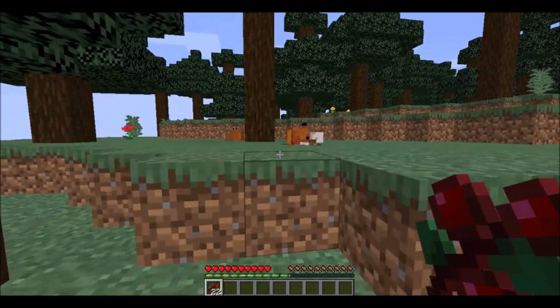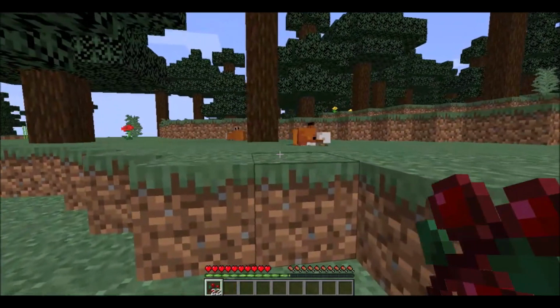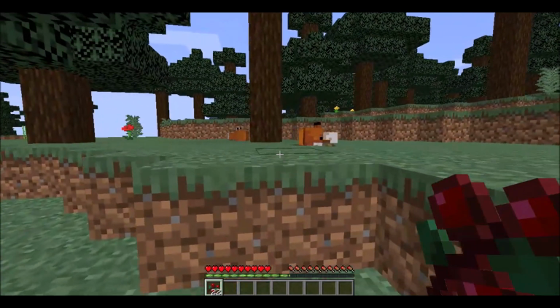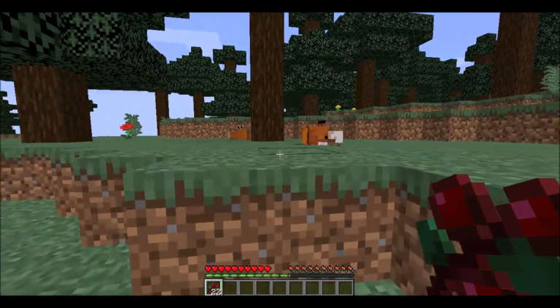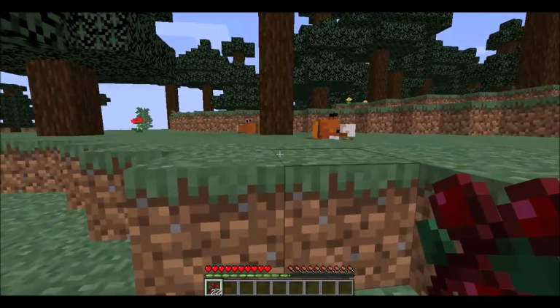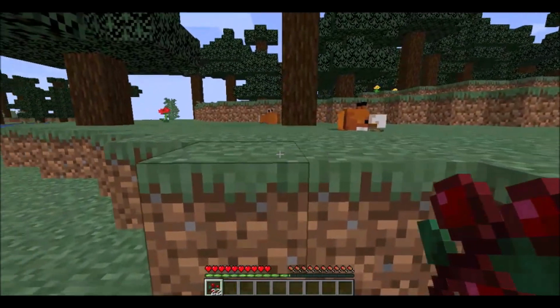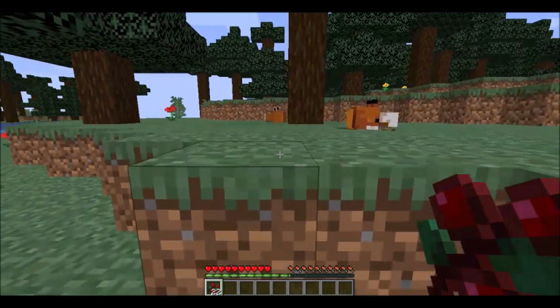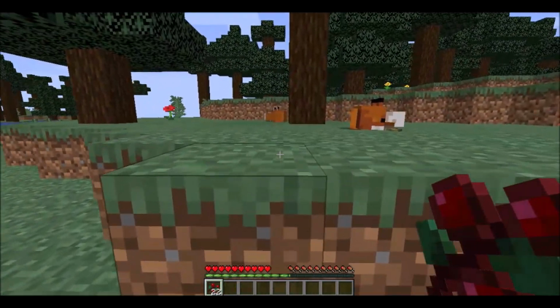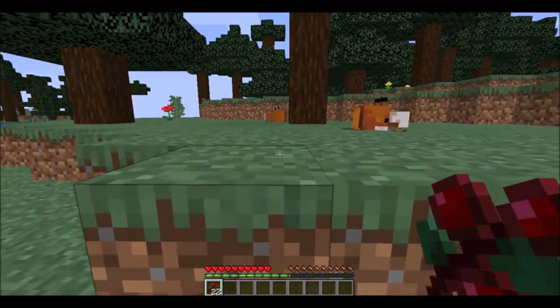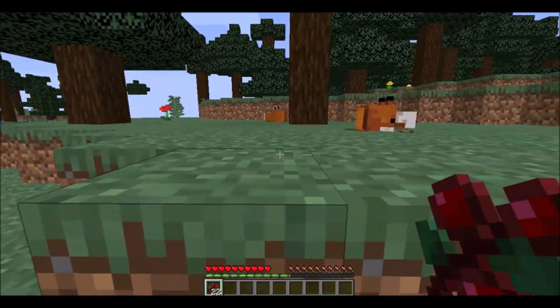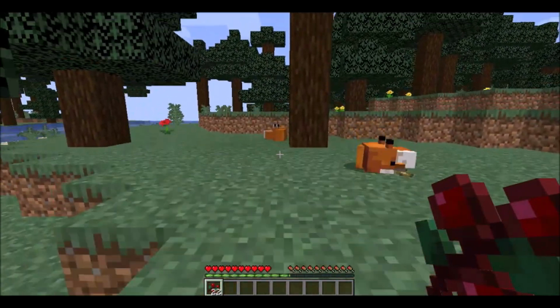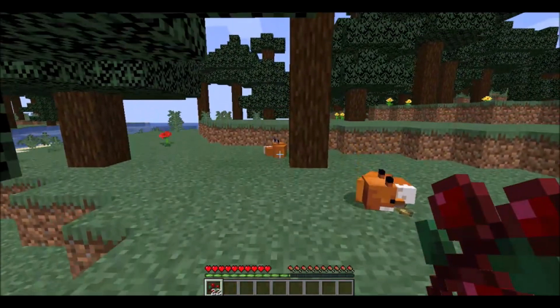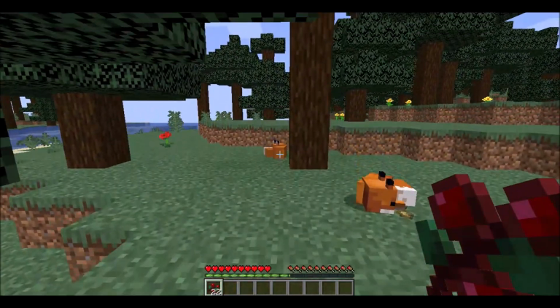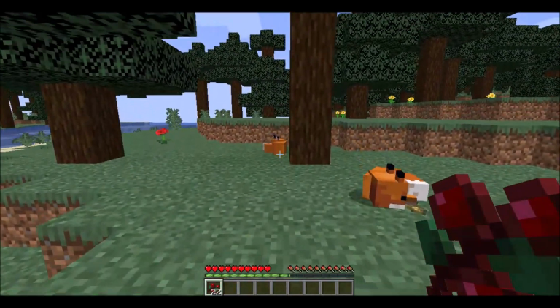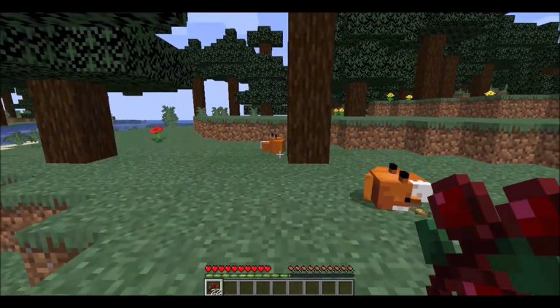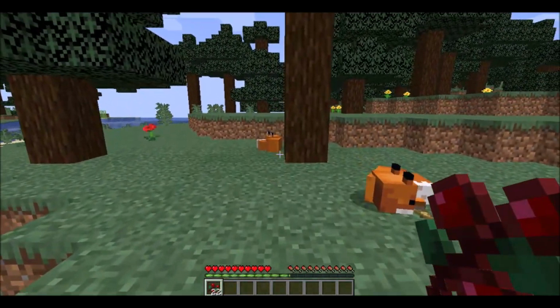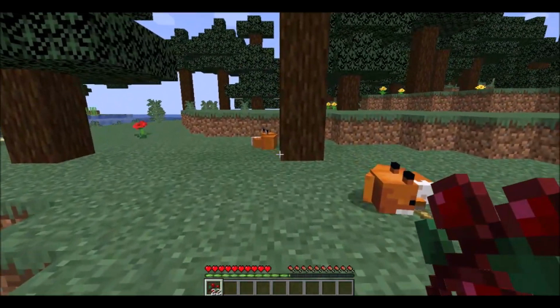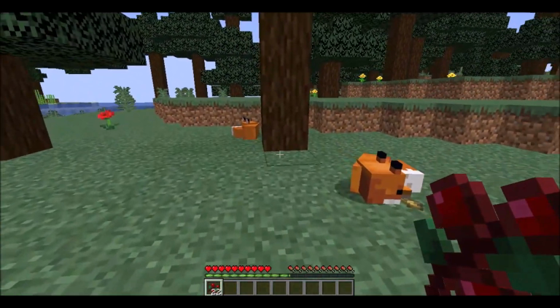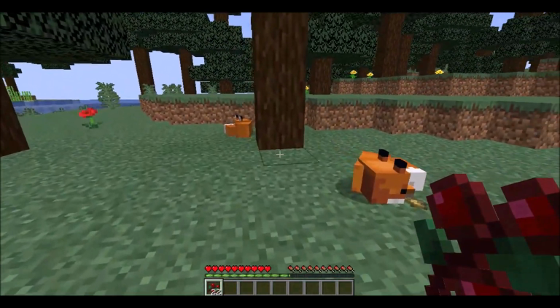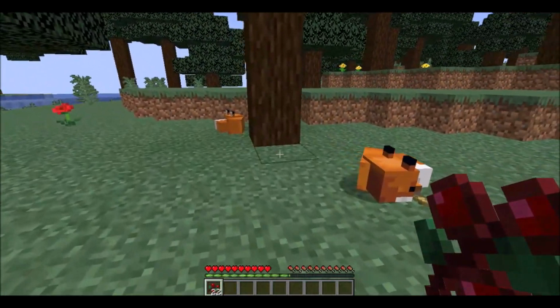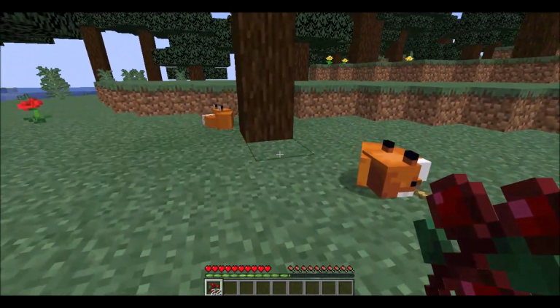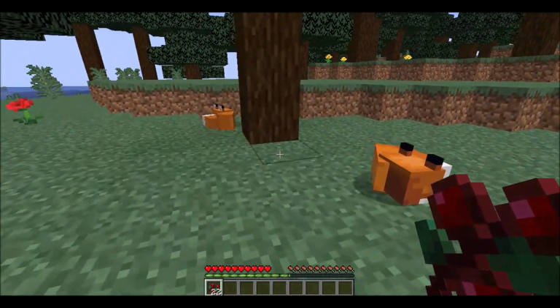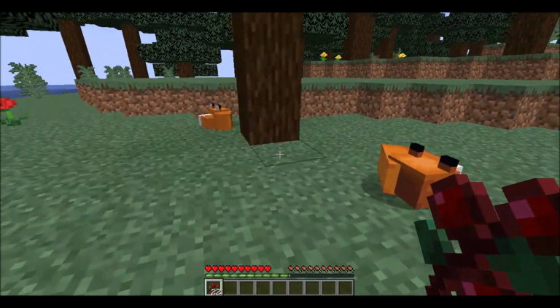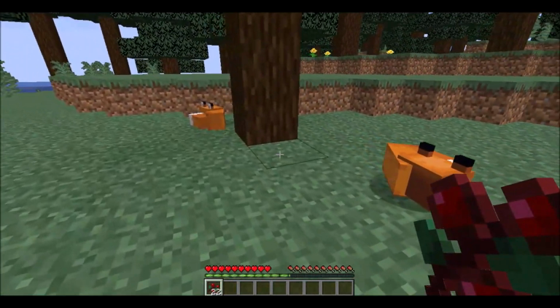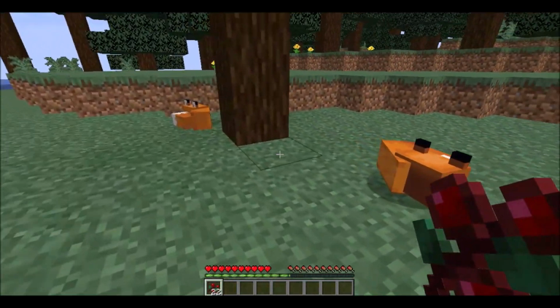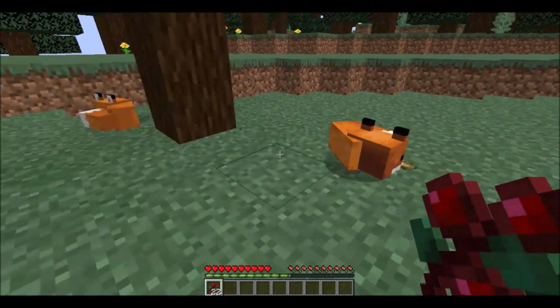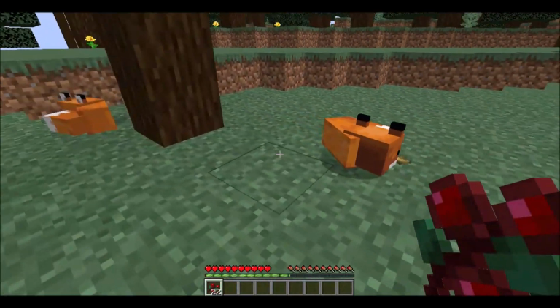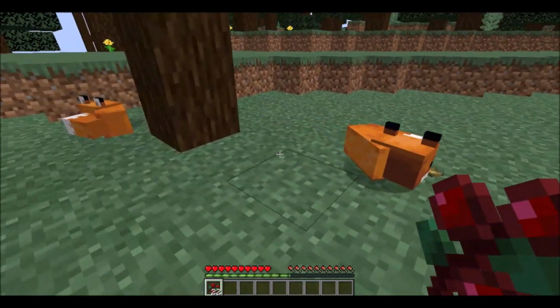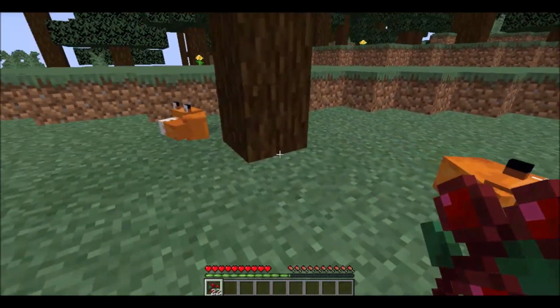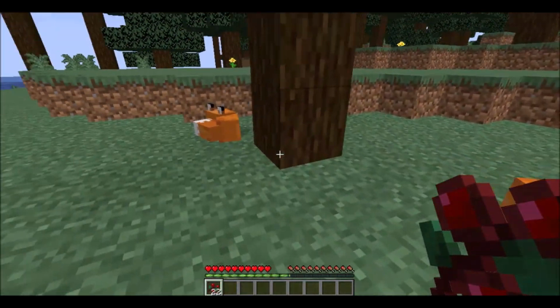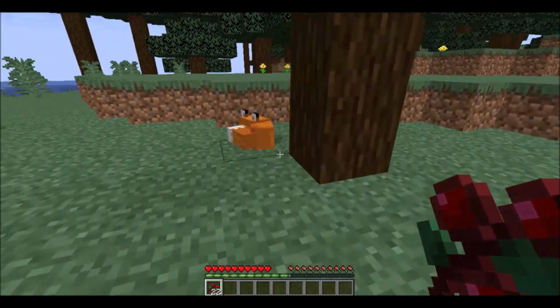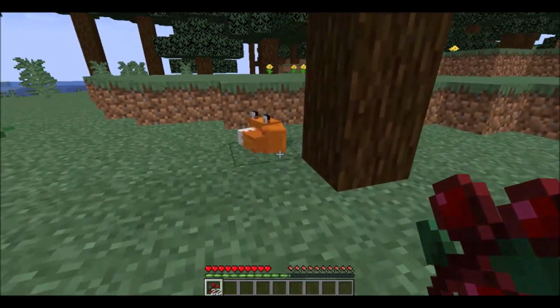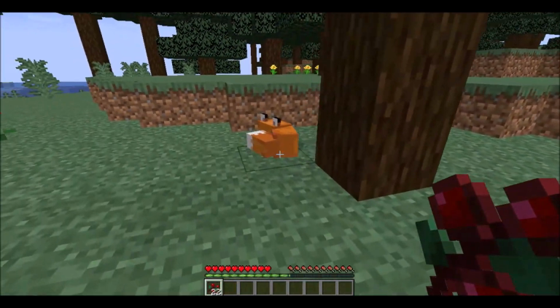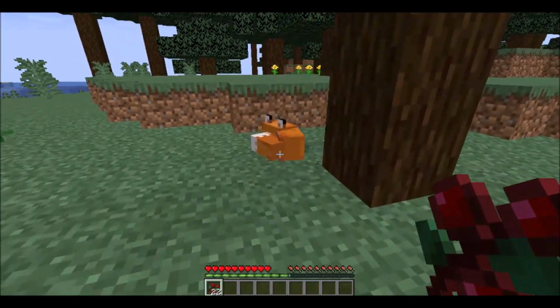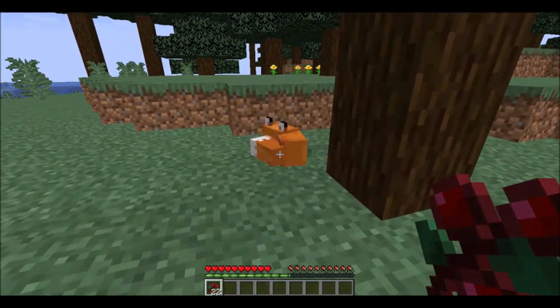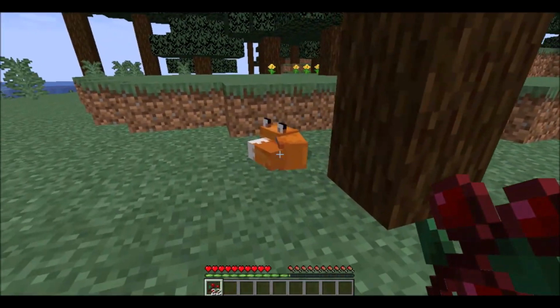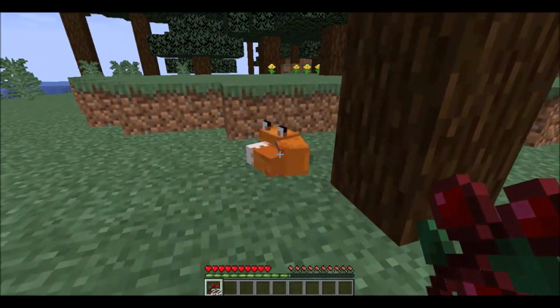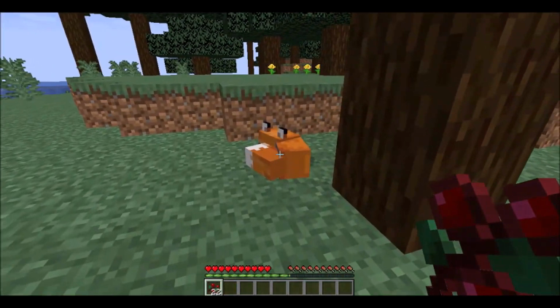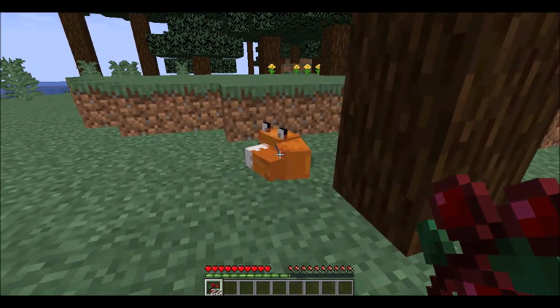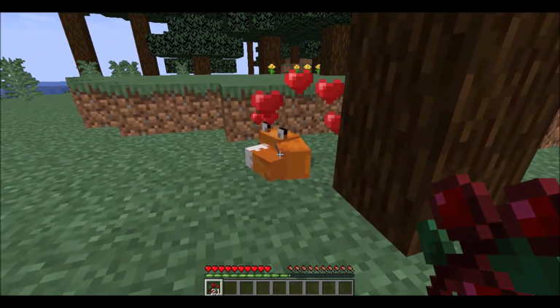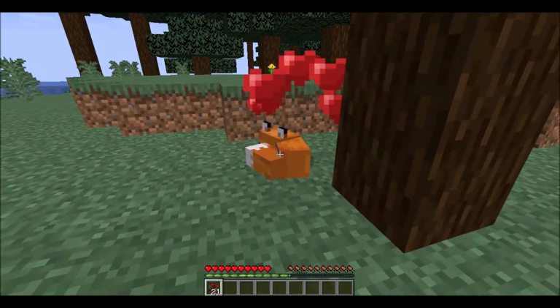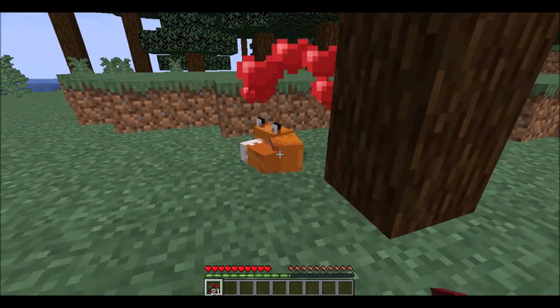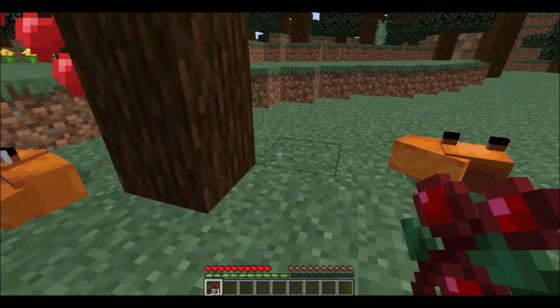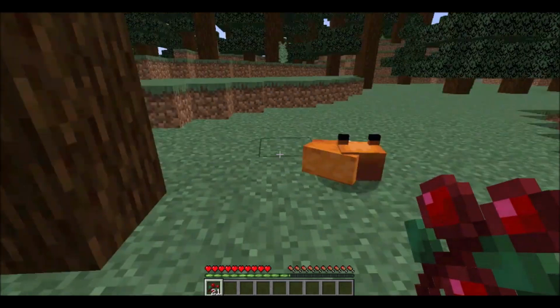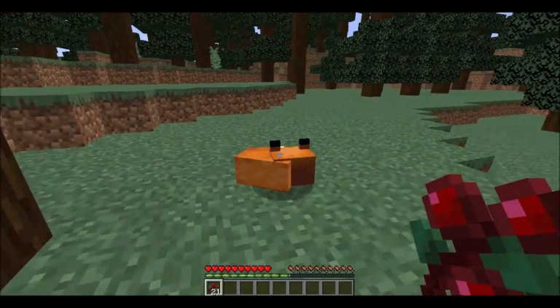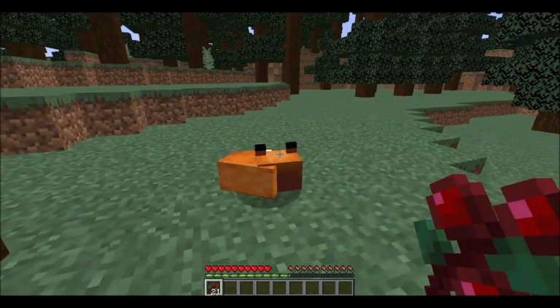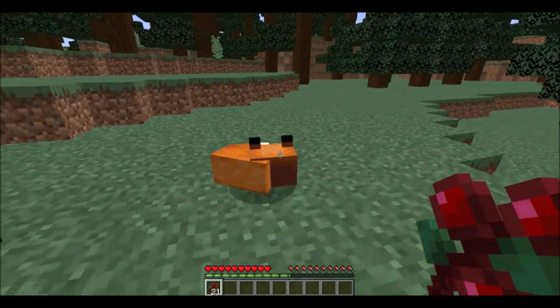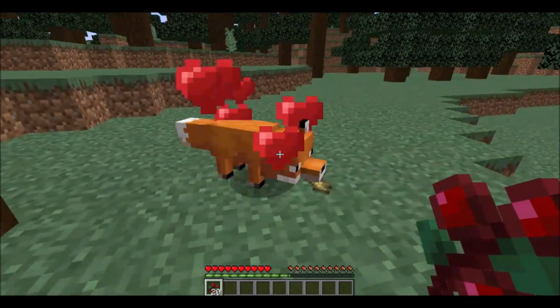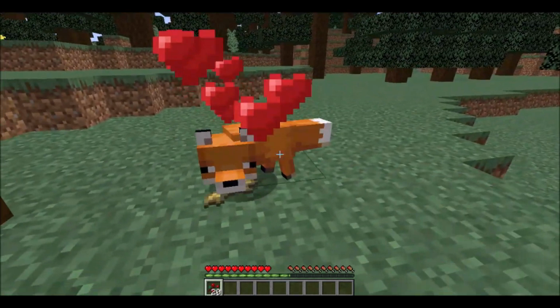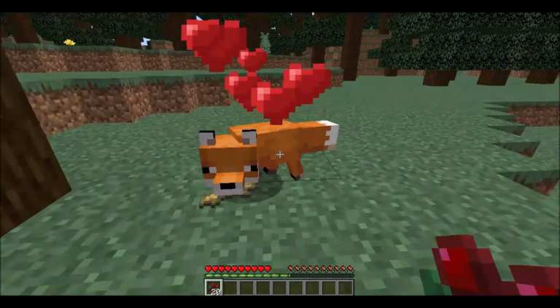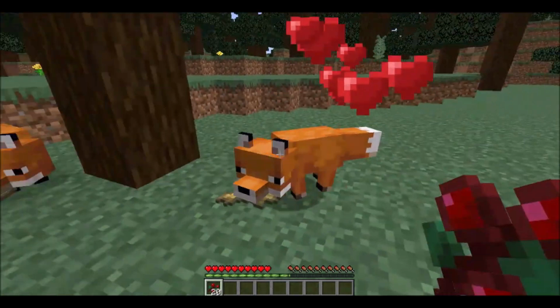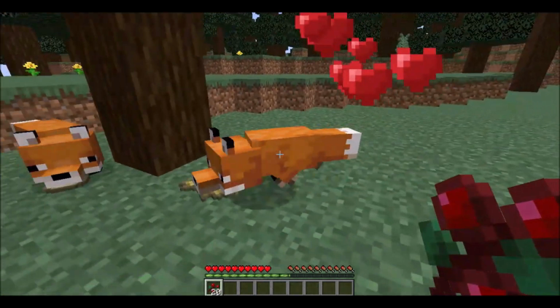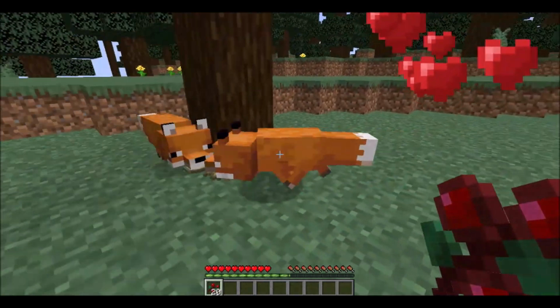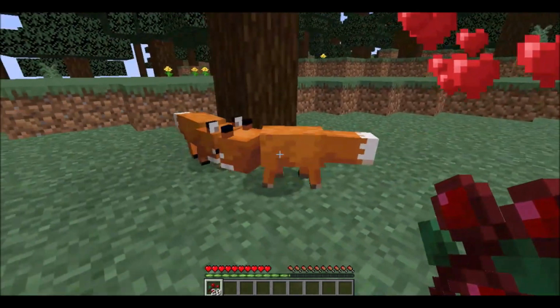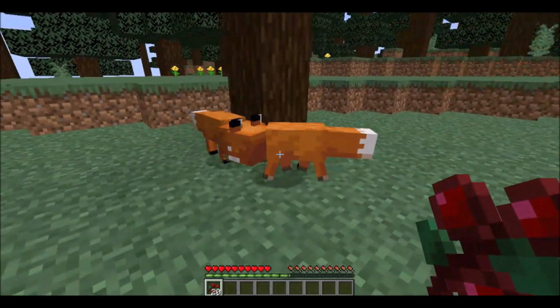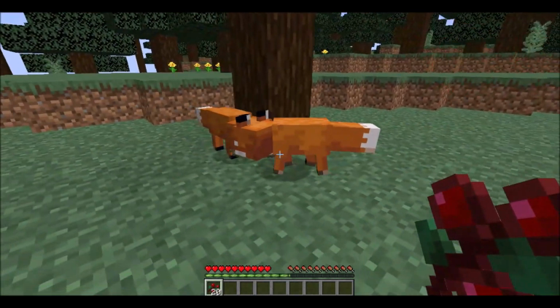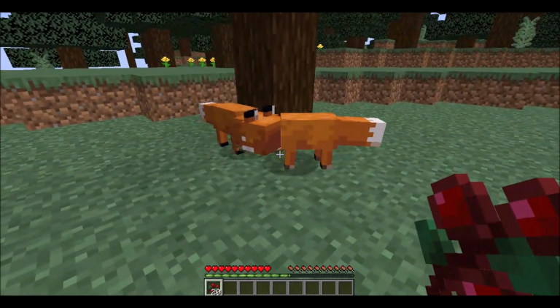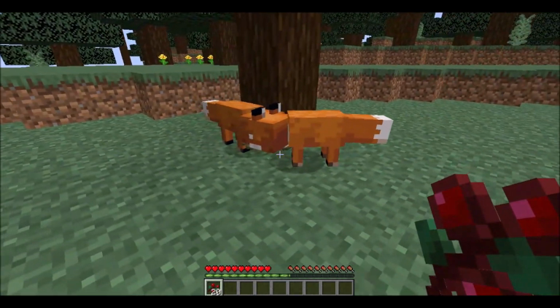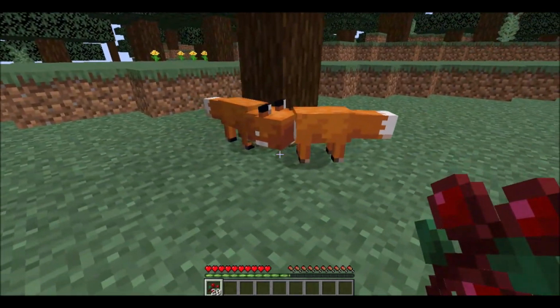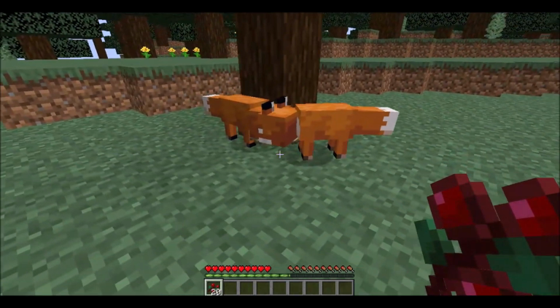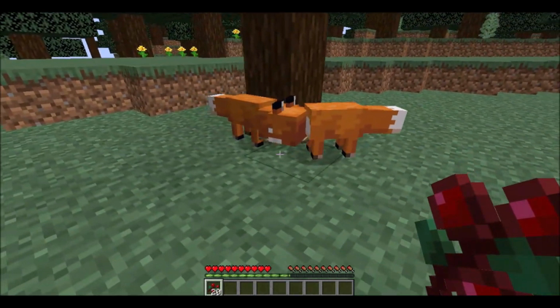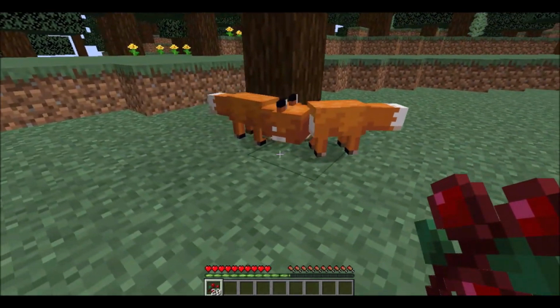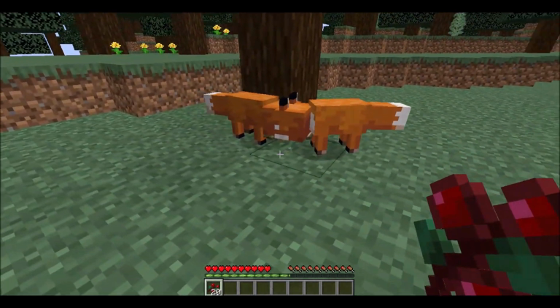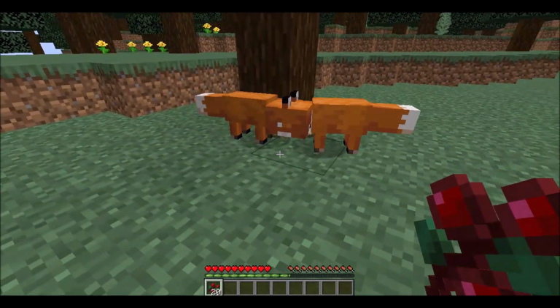It's very similar to taming ocelots in this respect. Once you get close enough, right-click on each fox with the berries and they will breed.